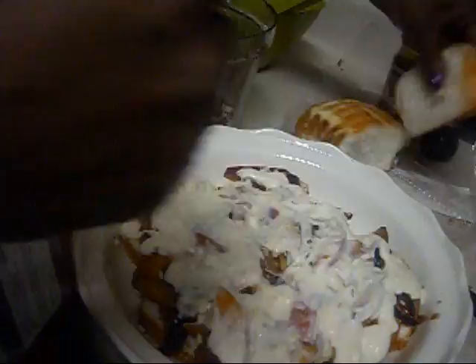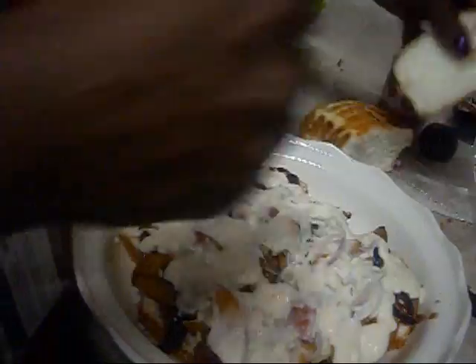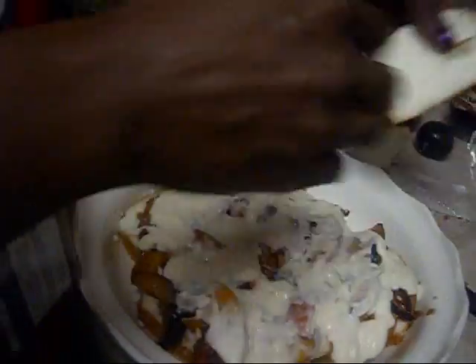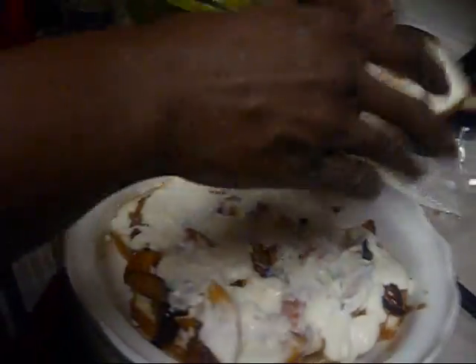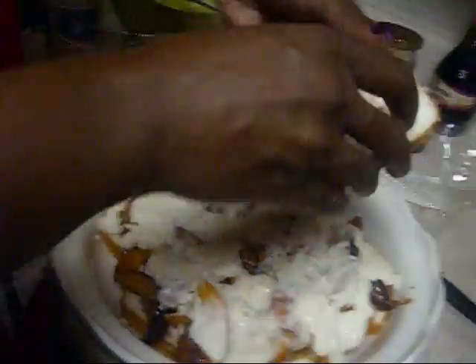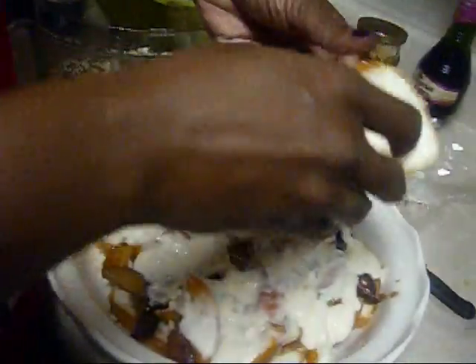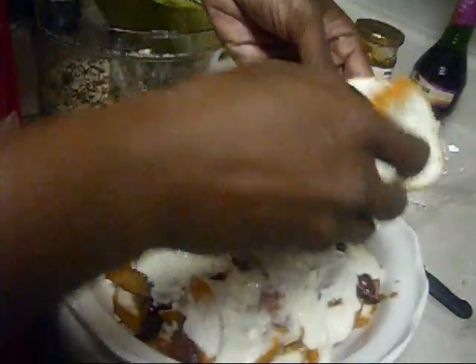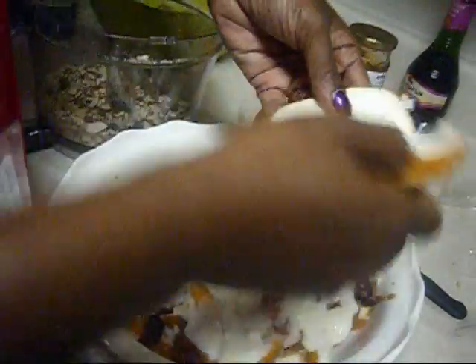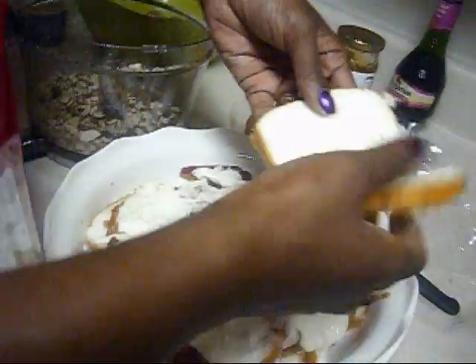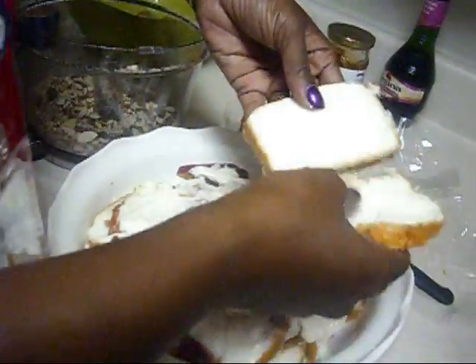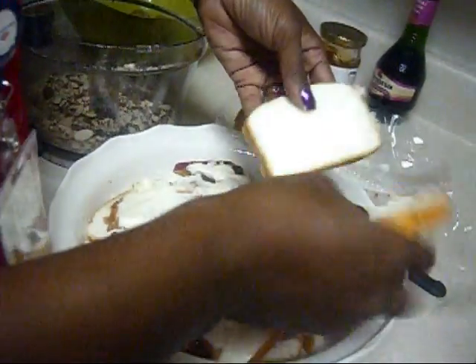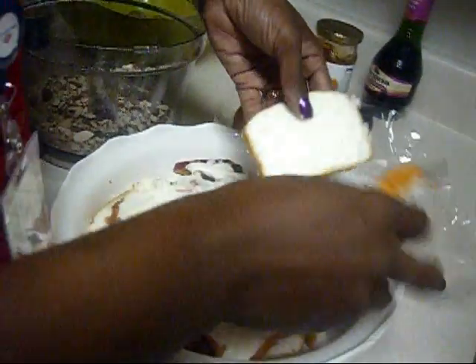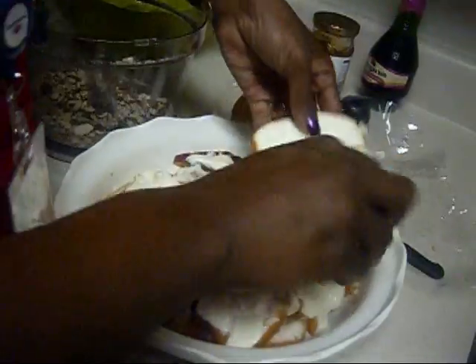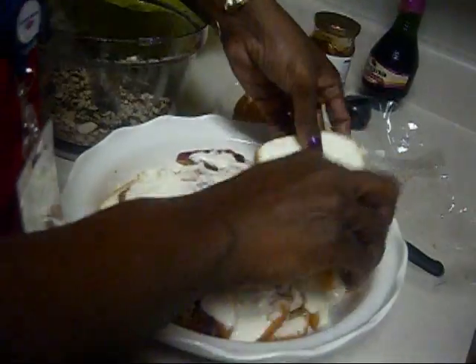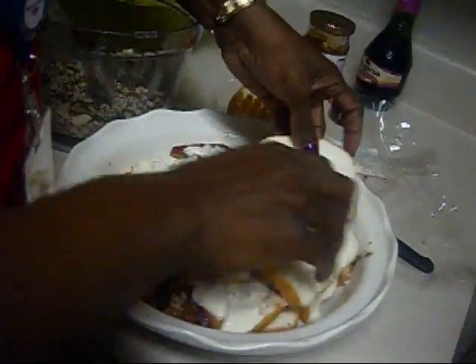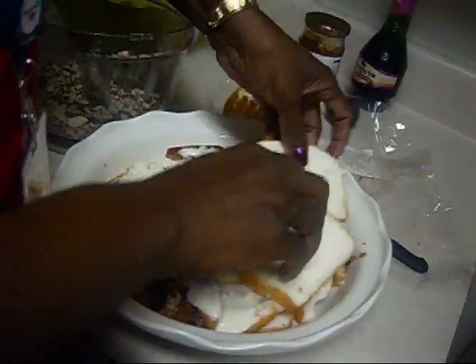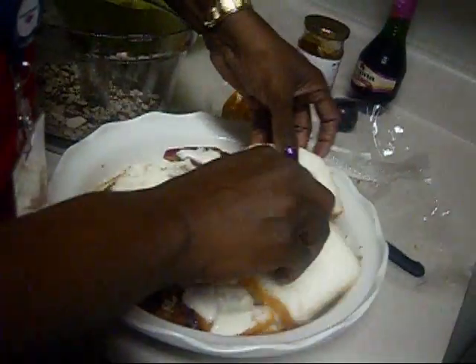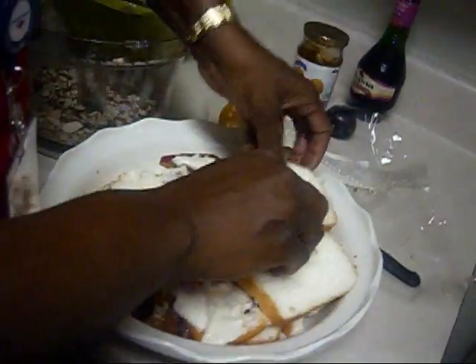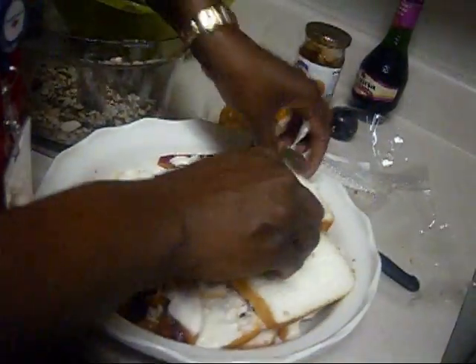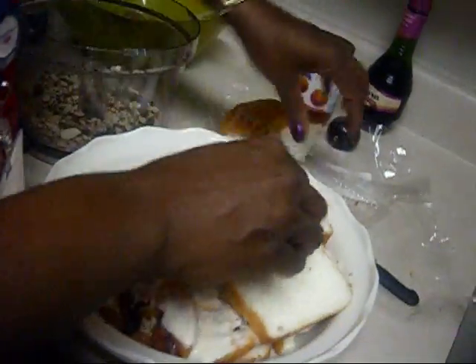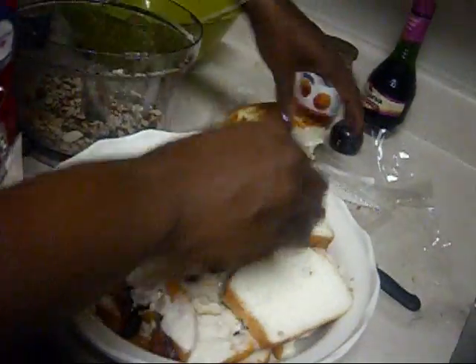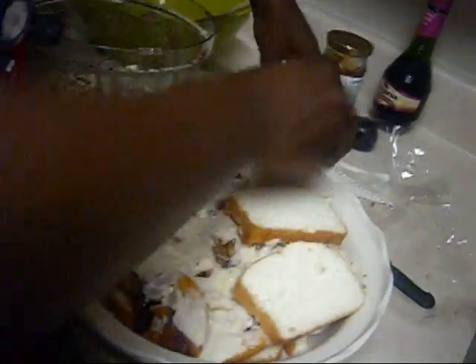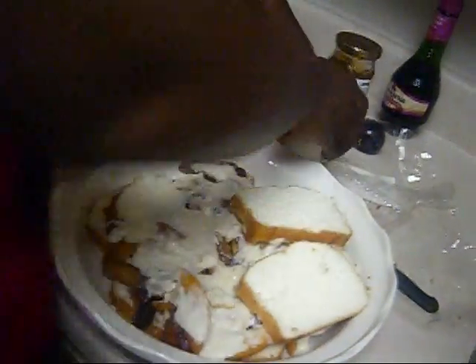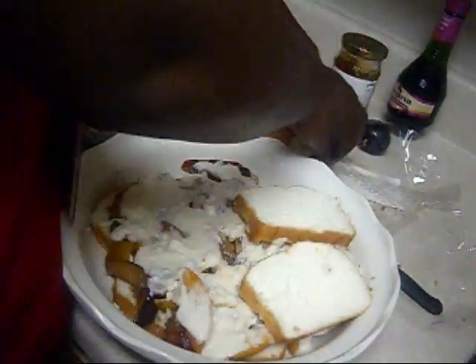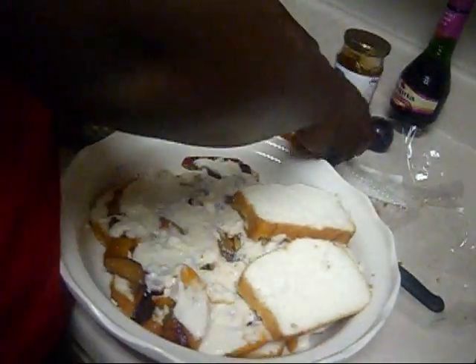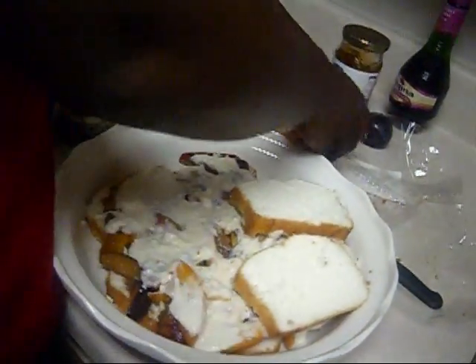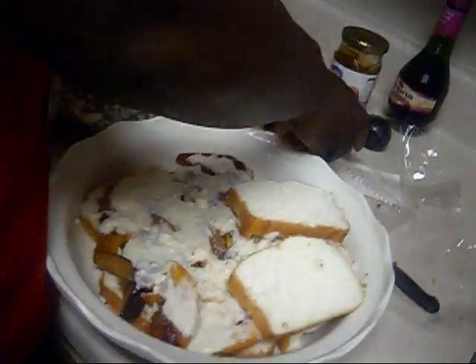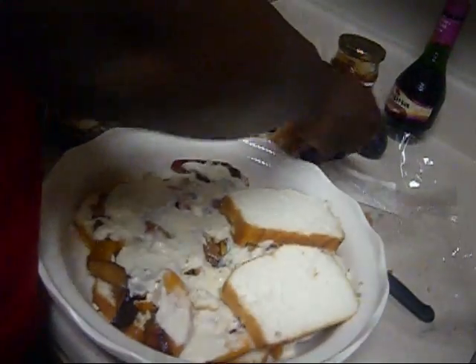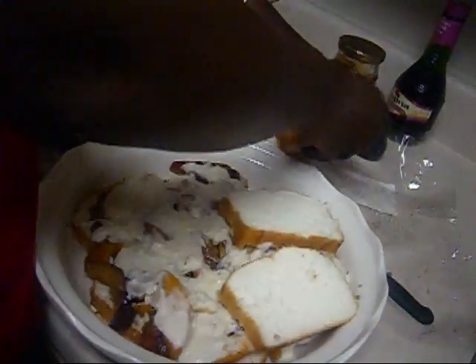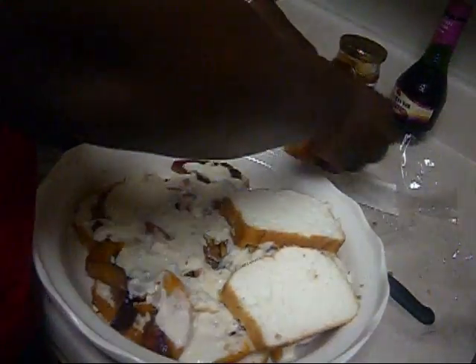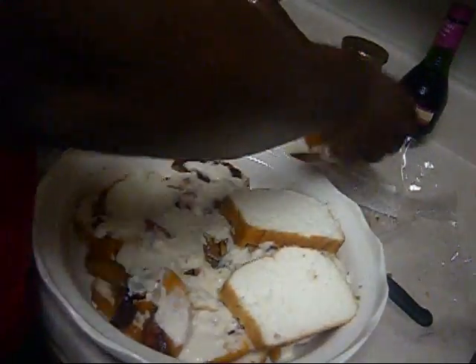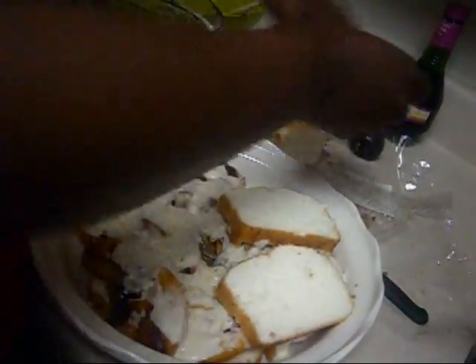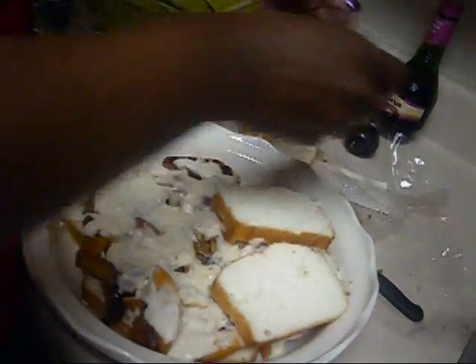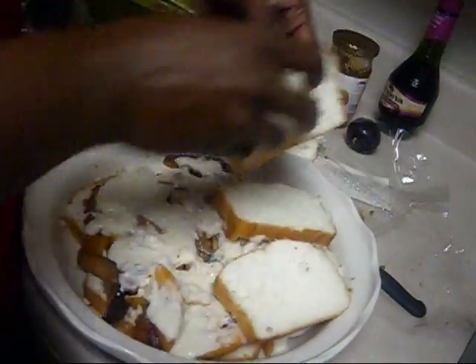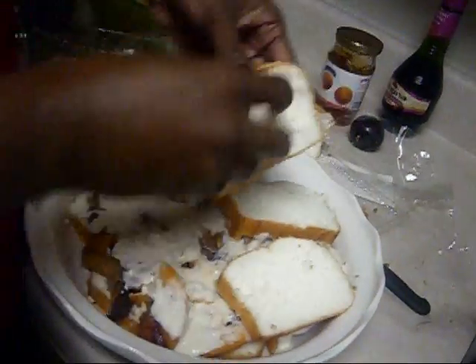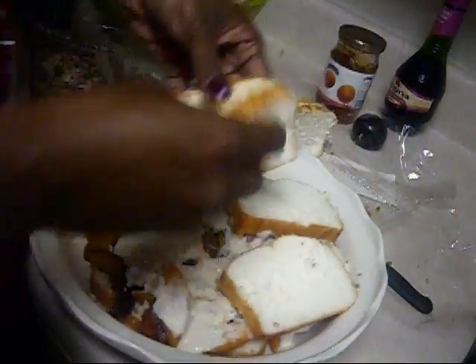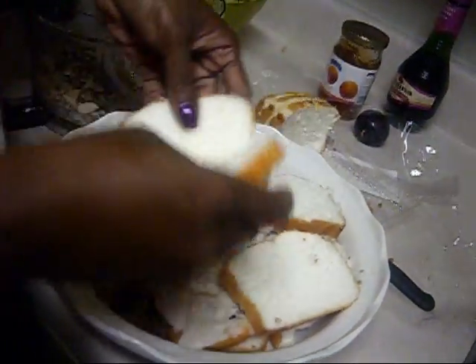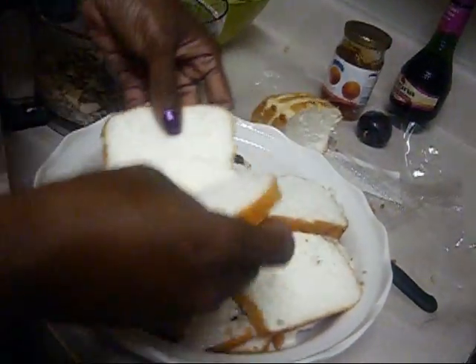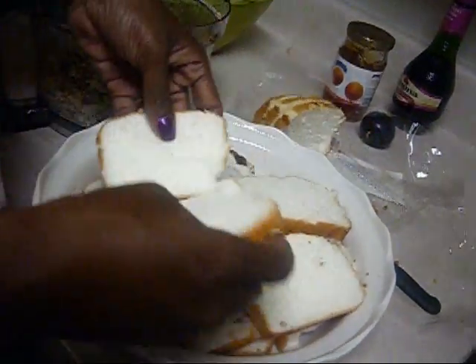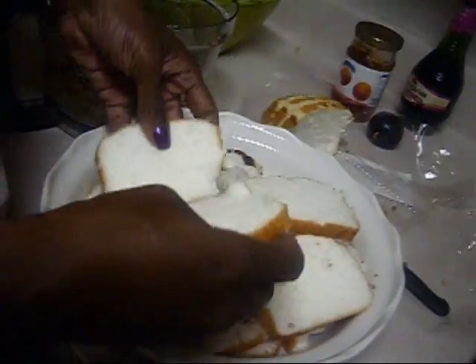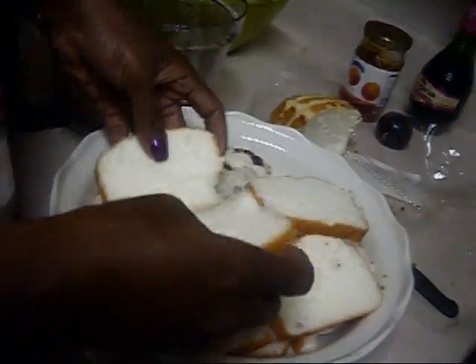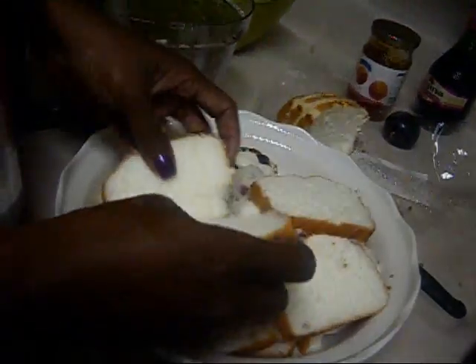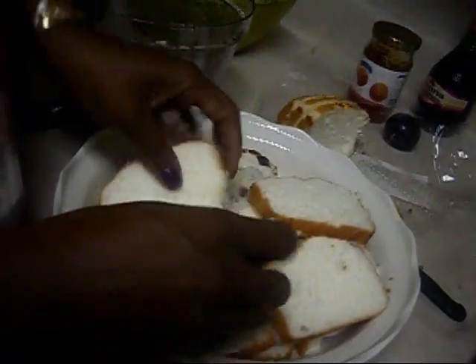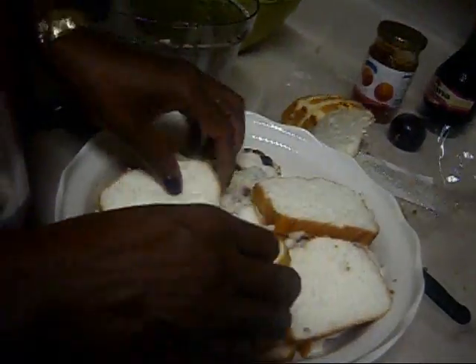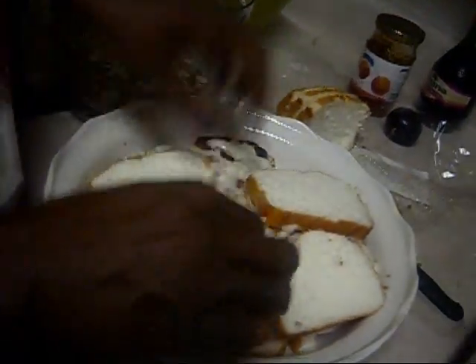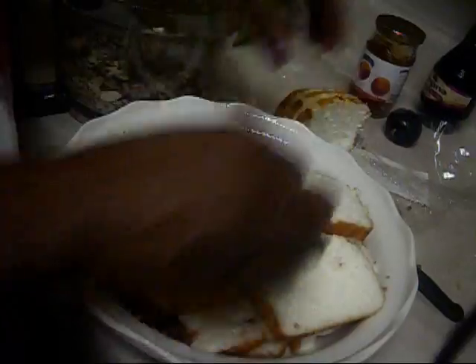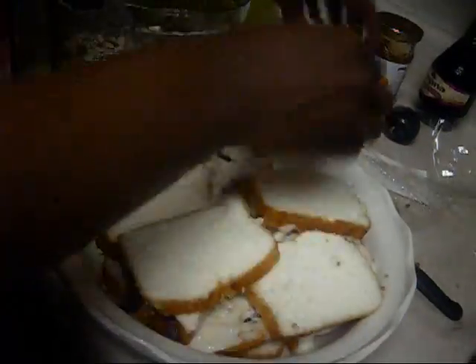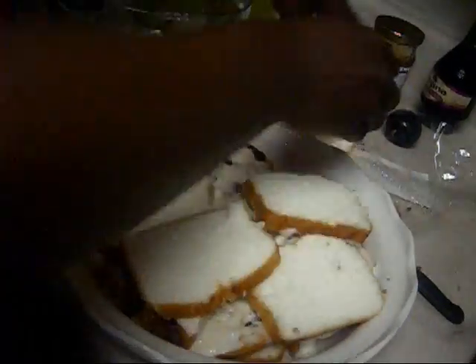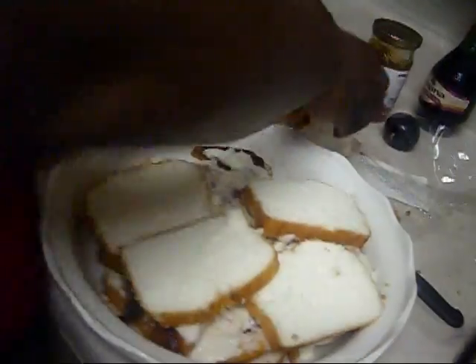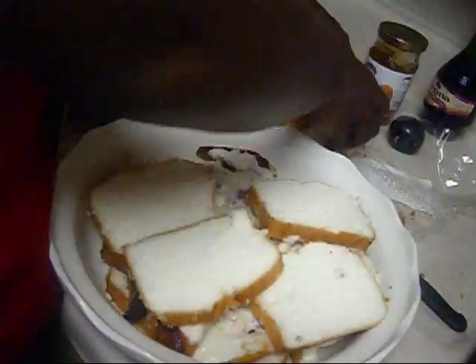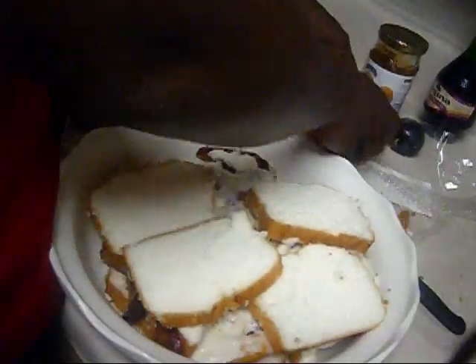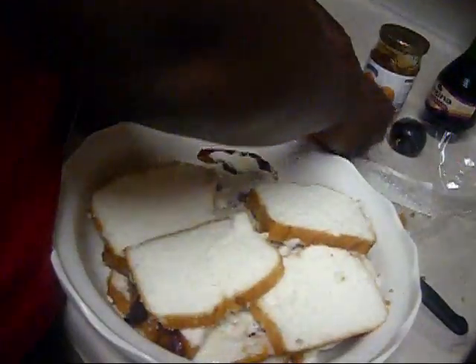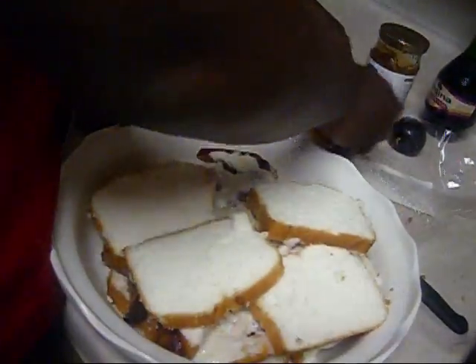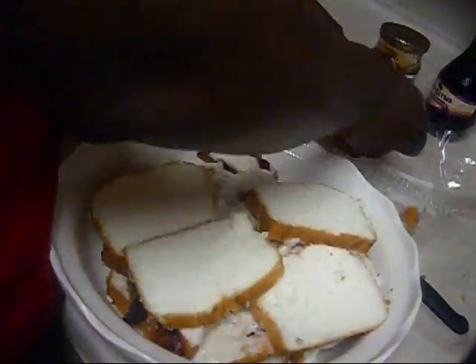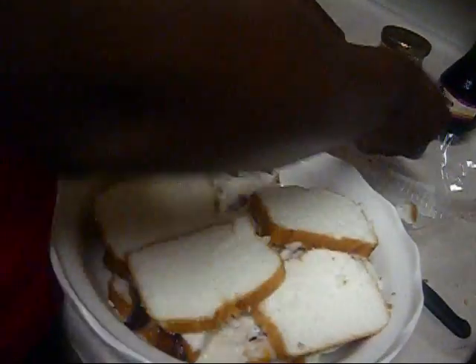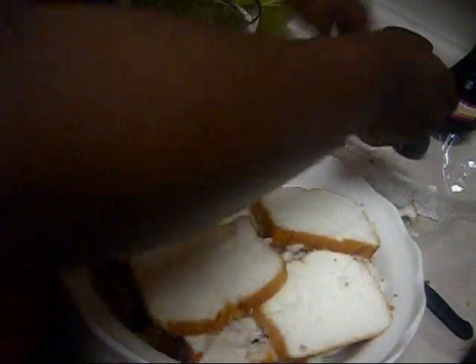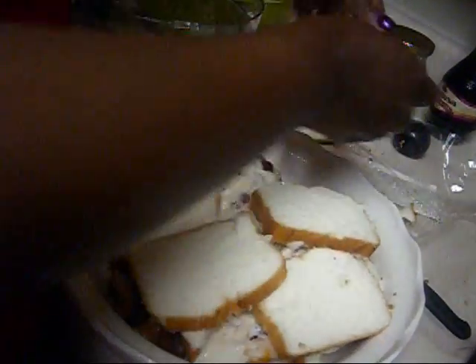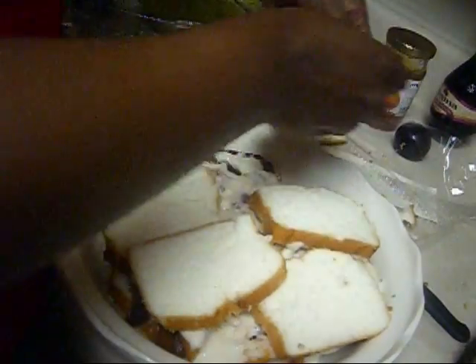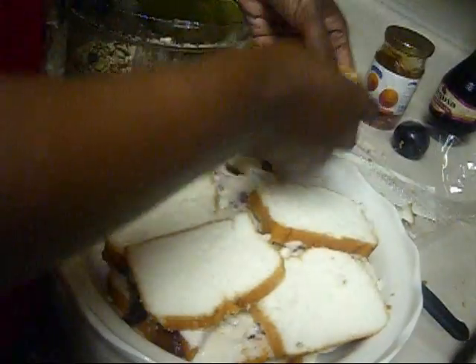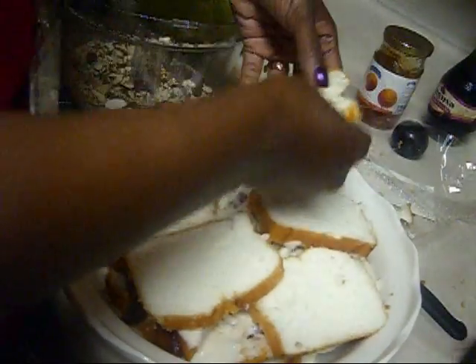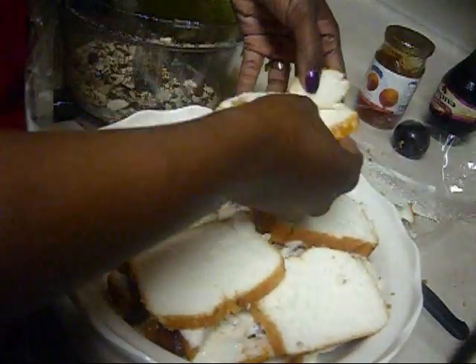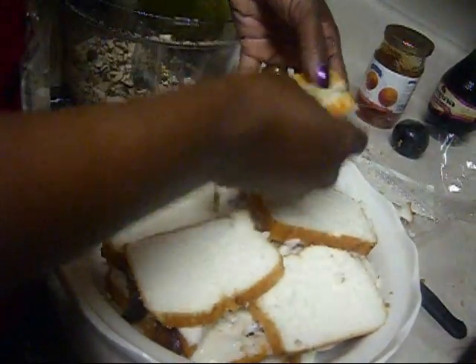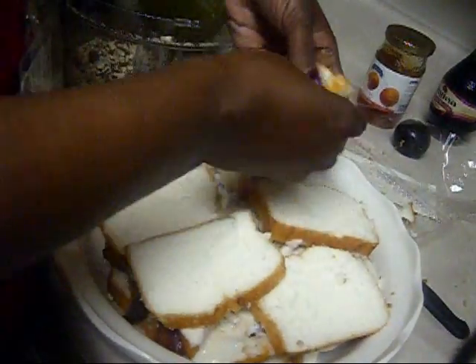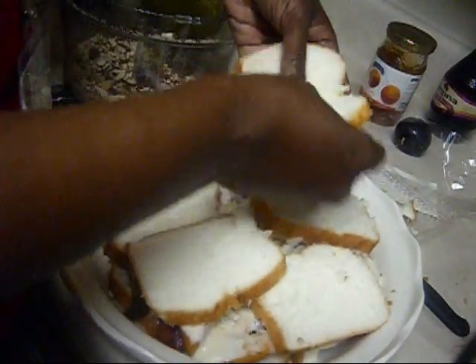Then I'll put the remaining angel food cake slices on here.